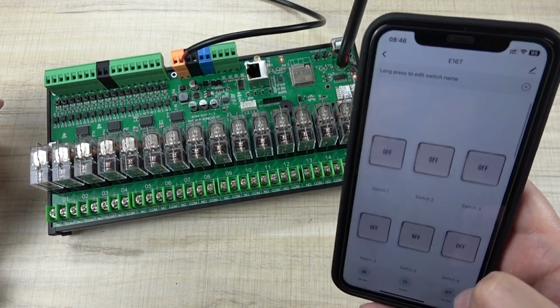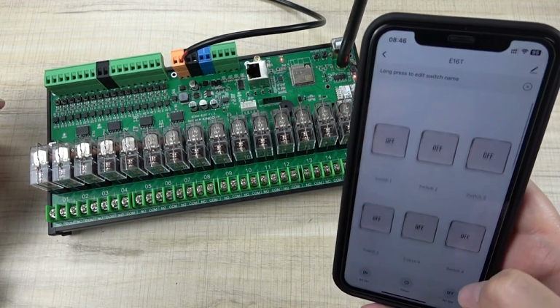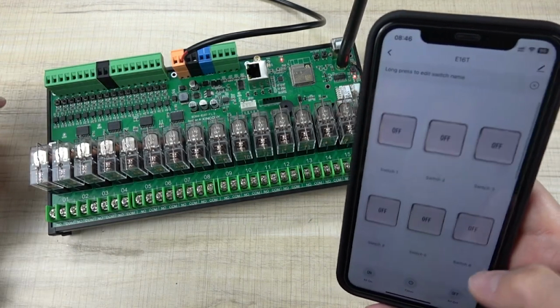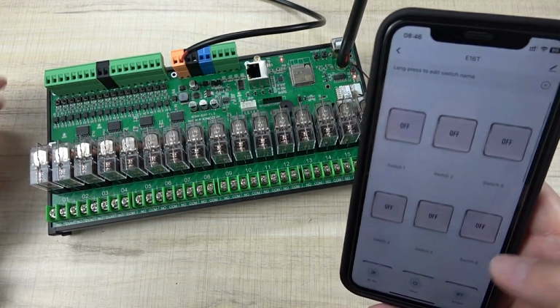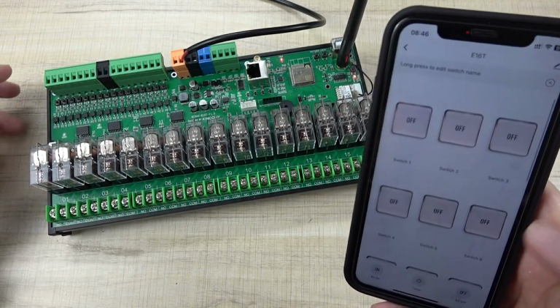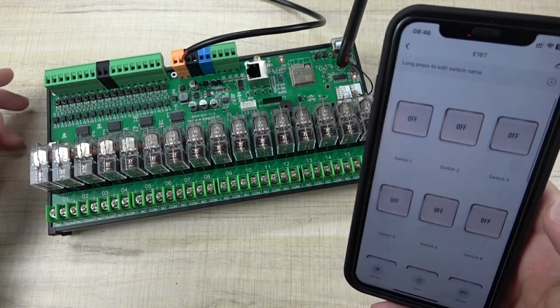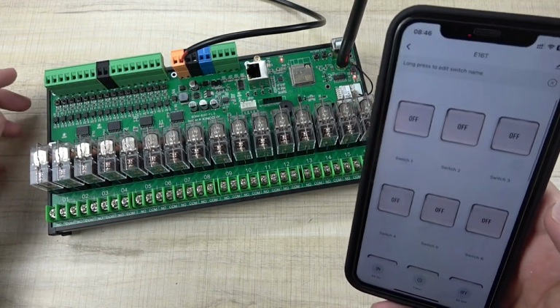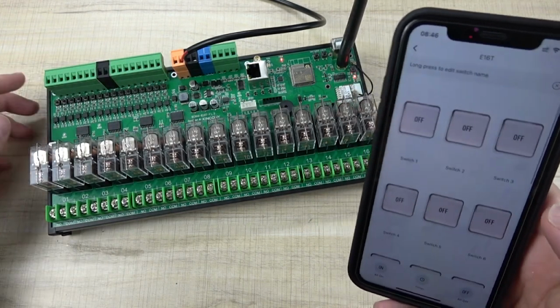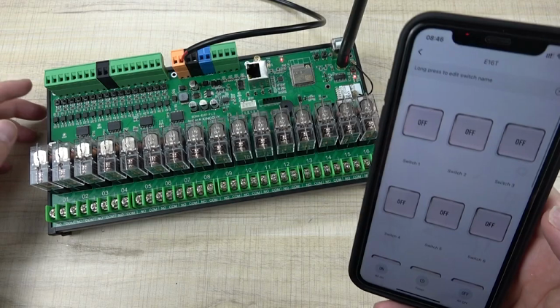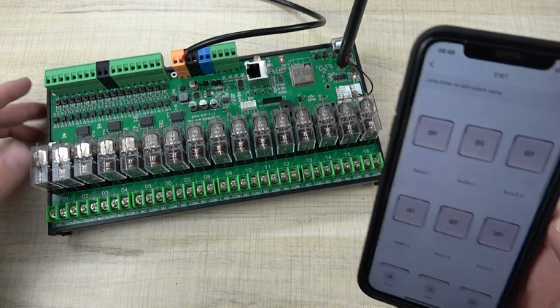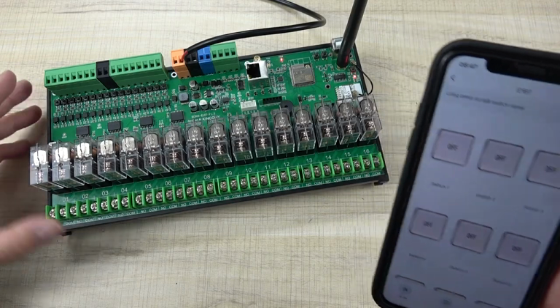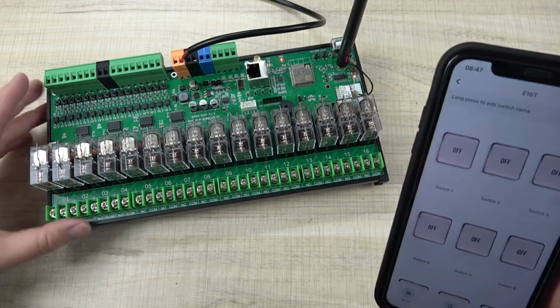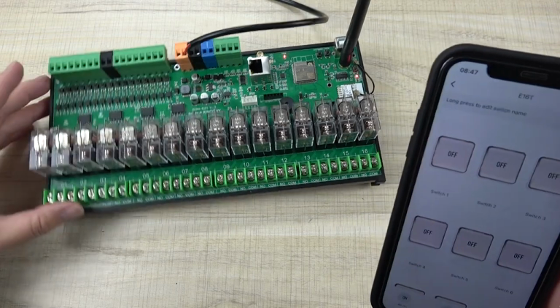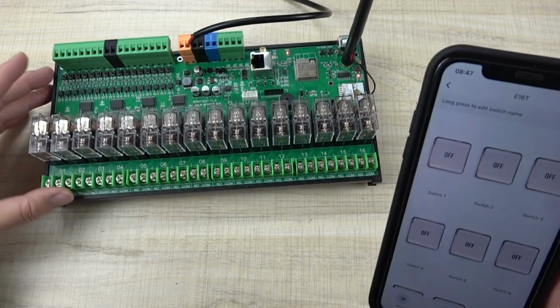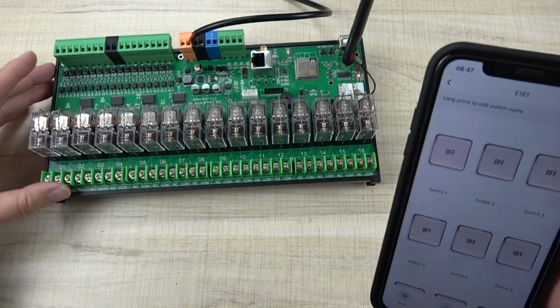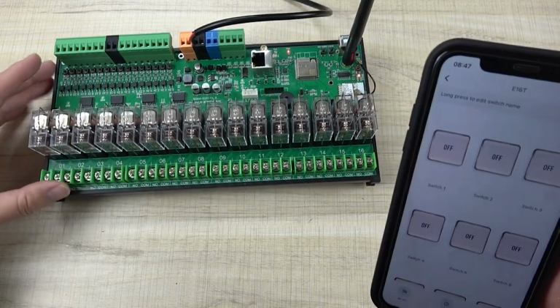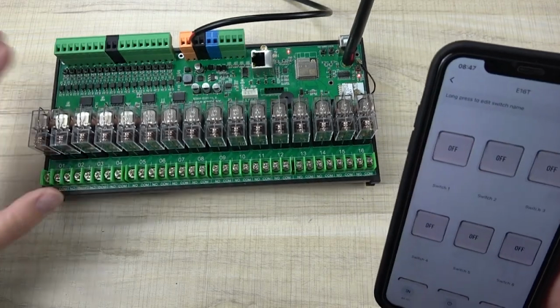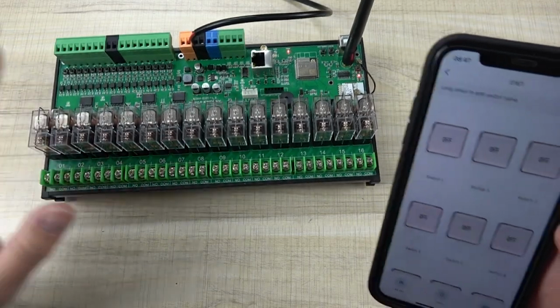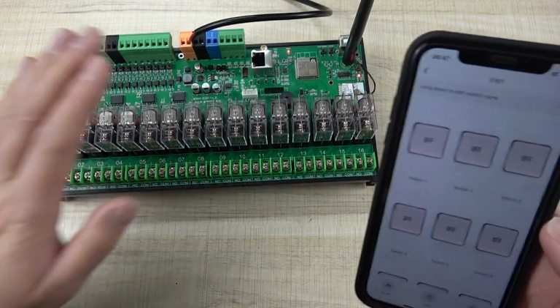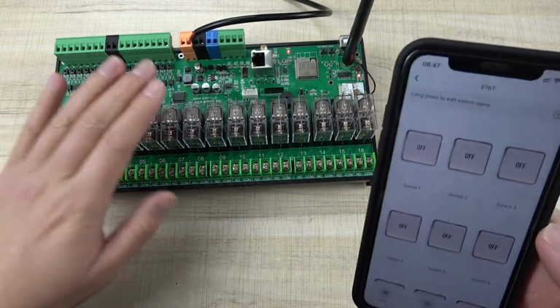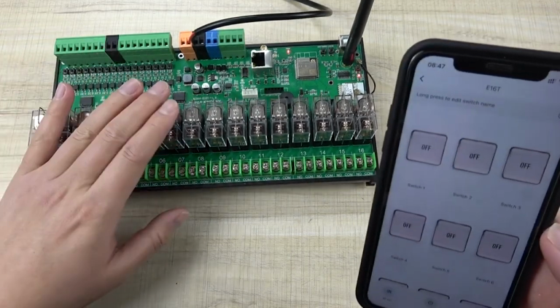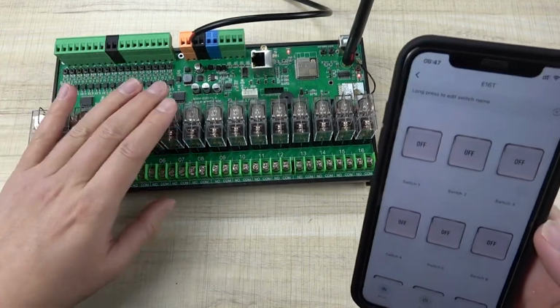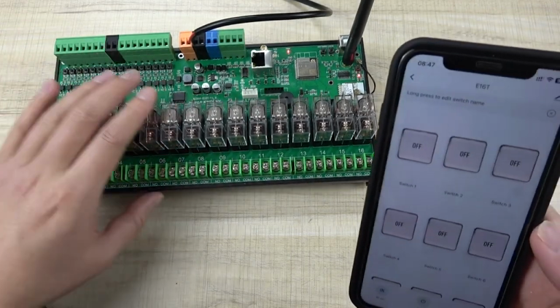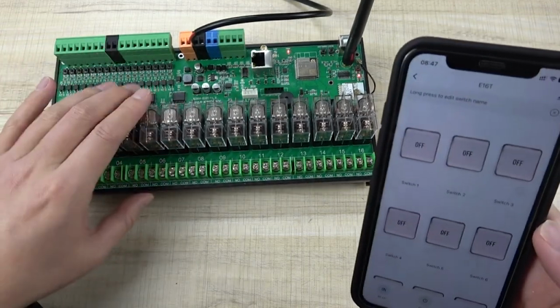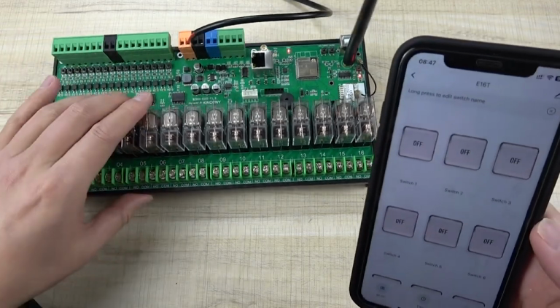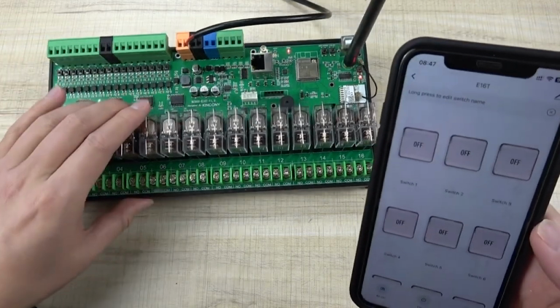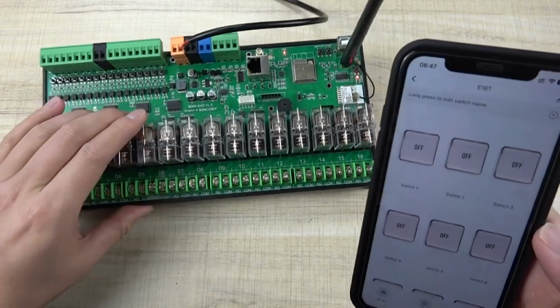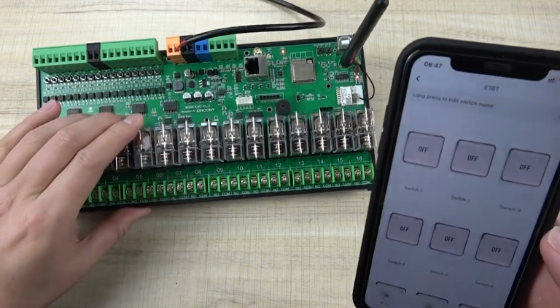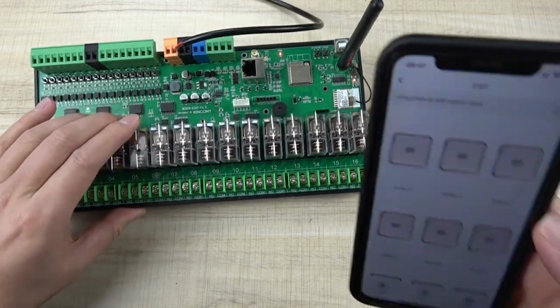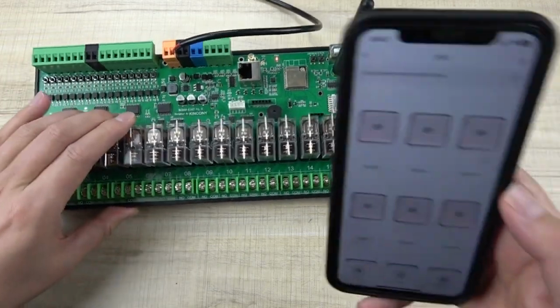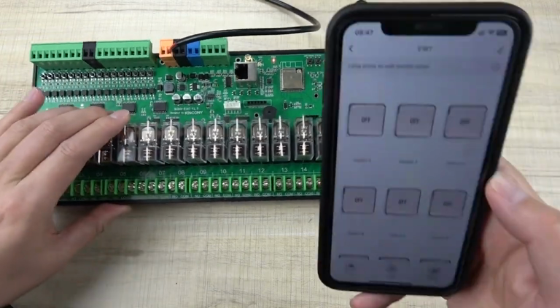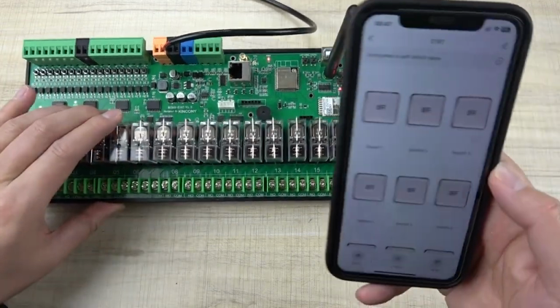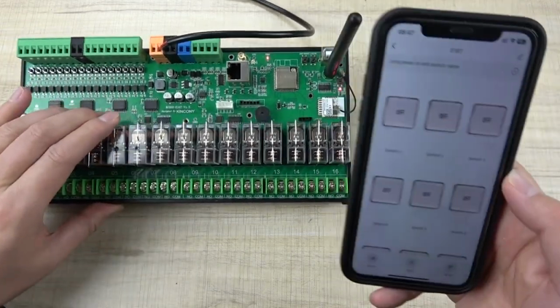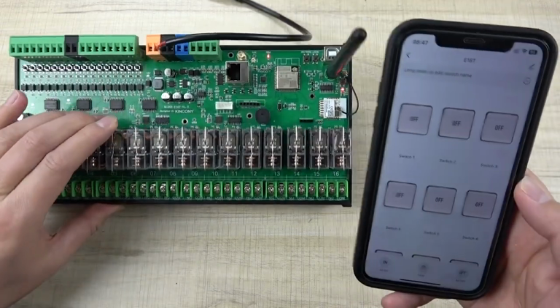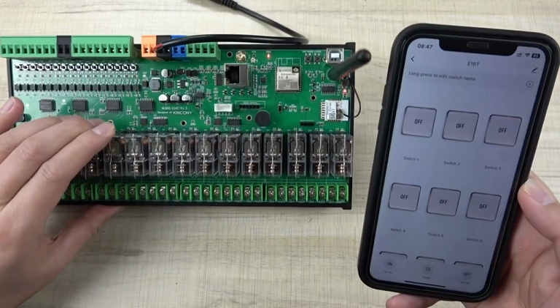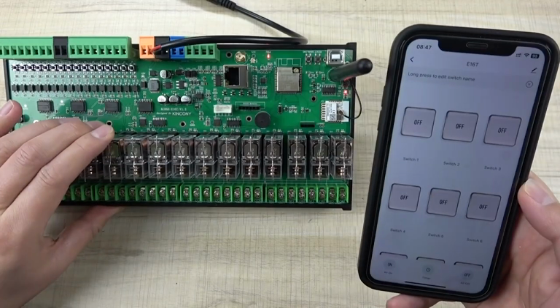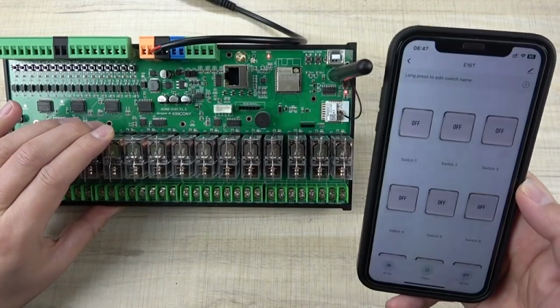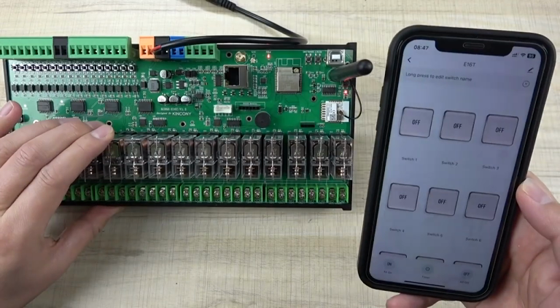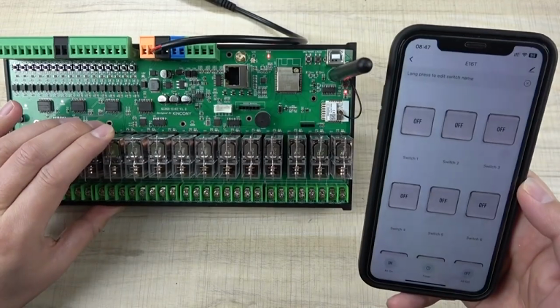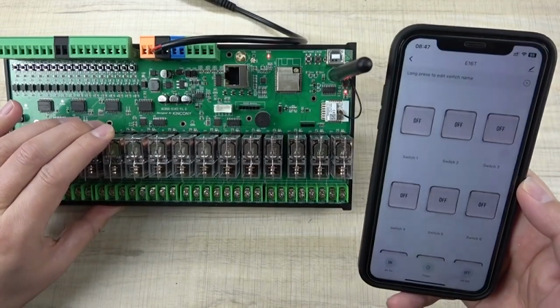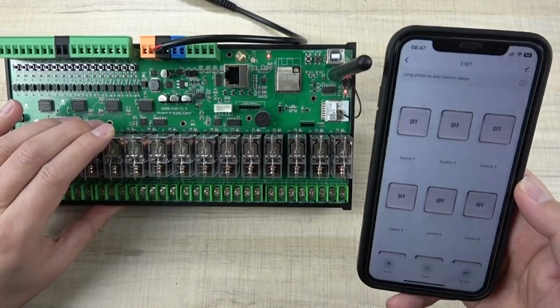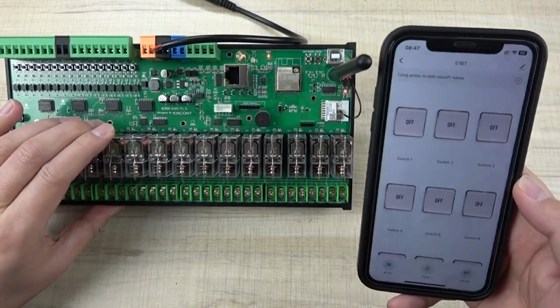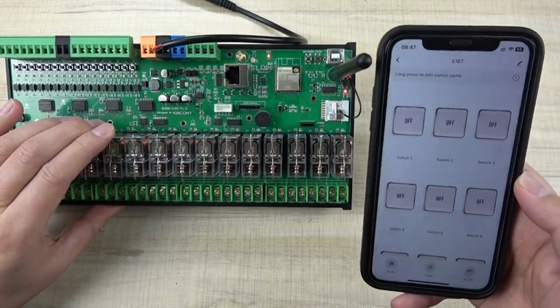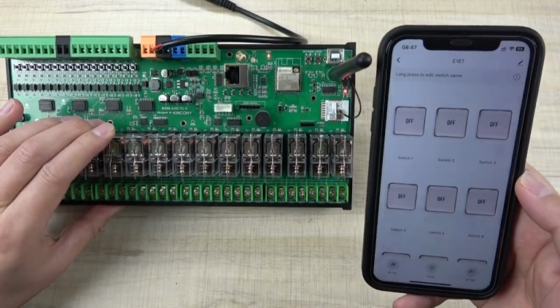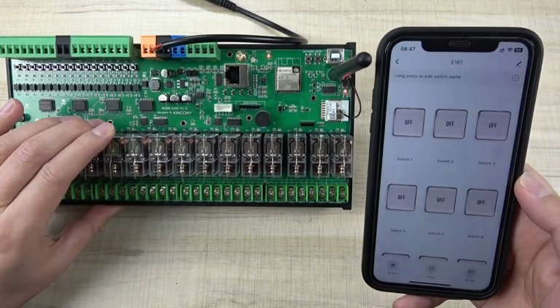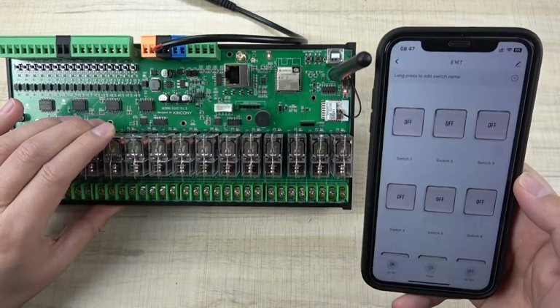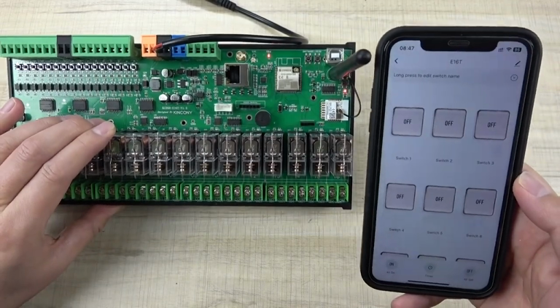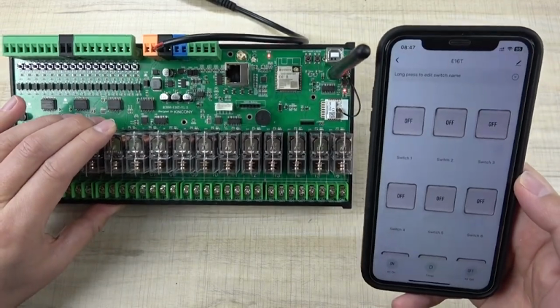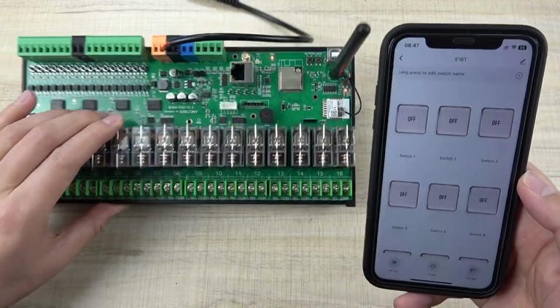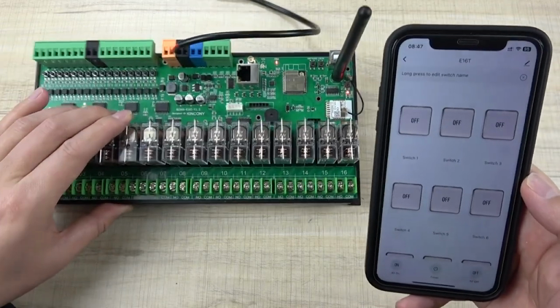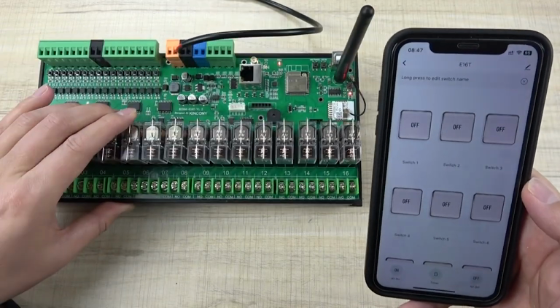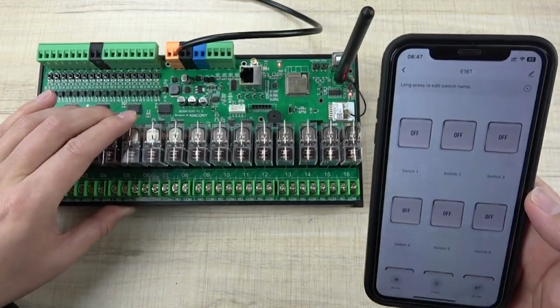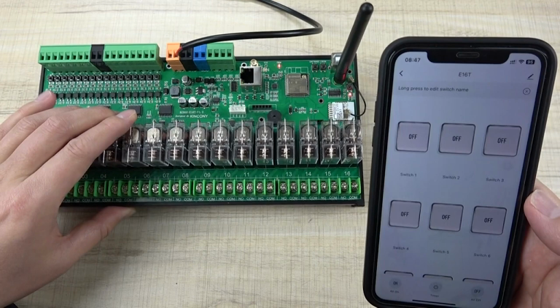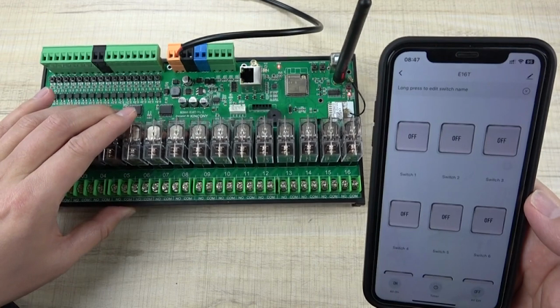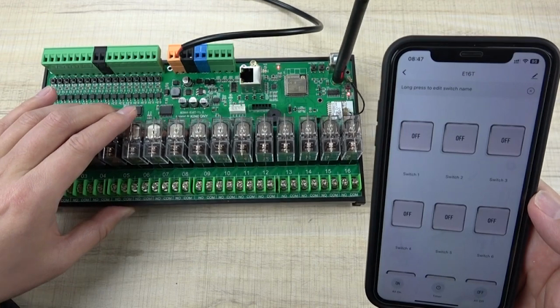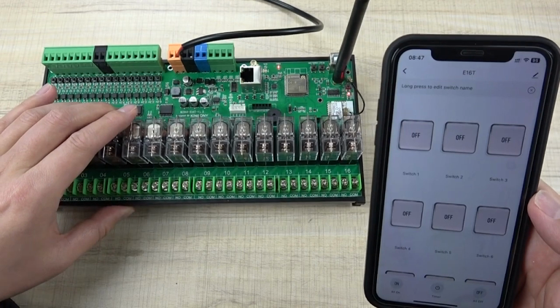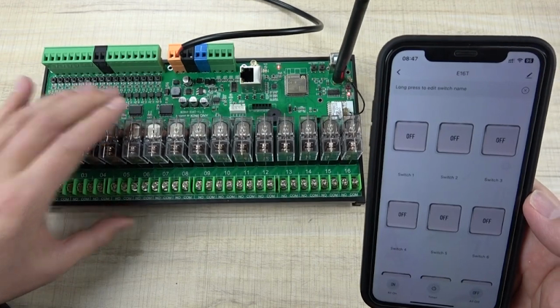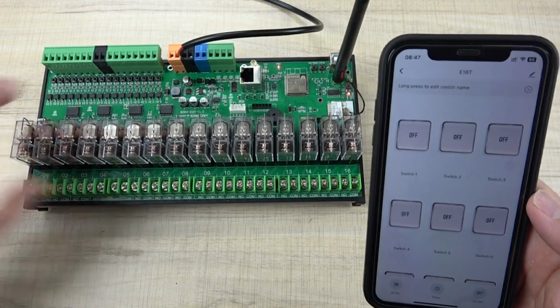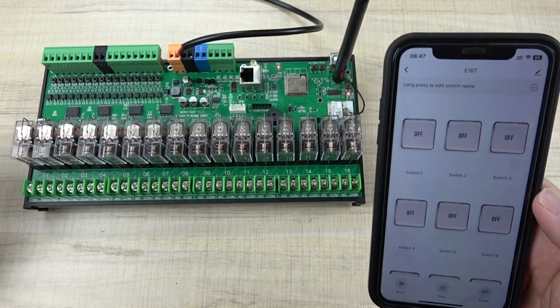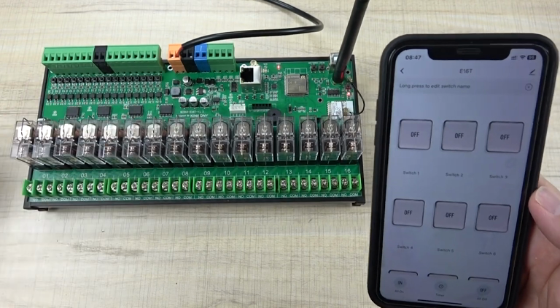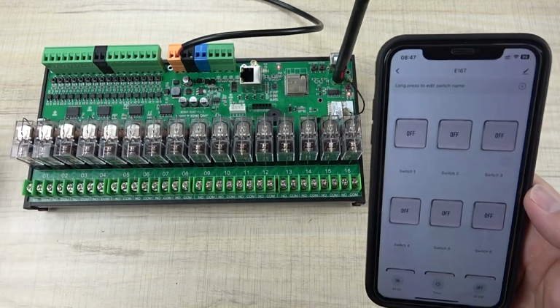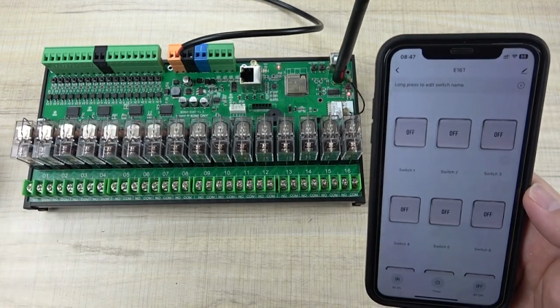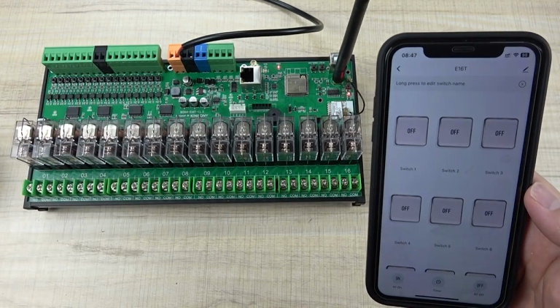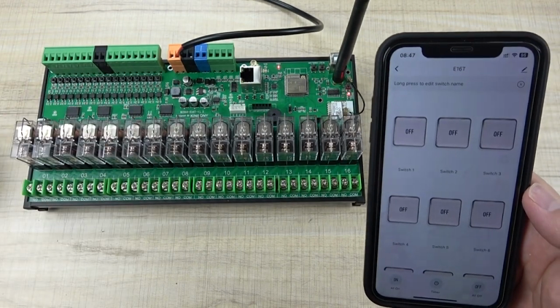So this is how to use the E16T board to work with the Tuya application. Thanks for watching.